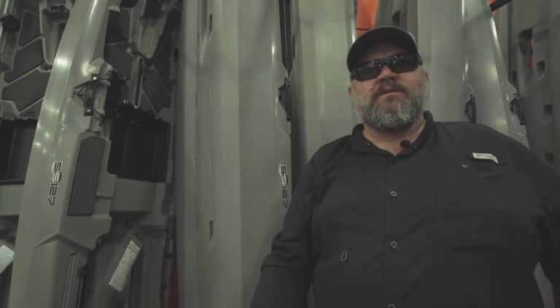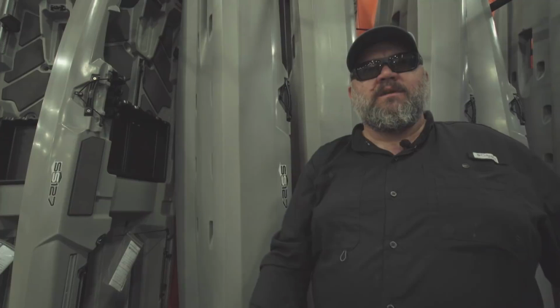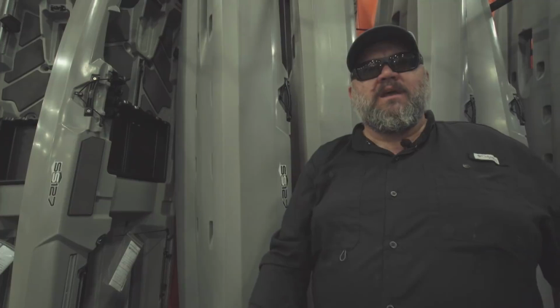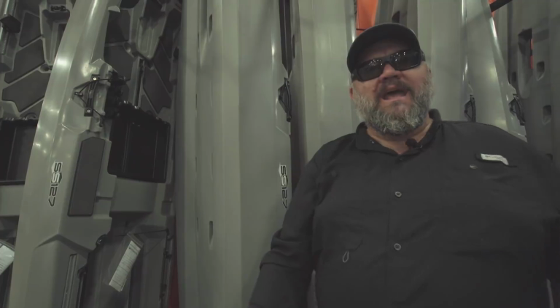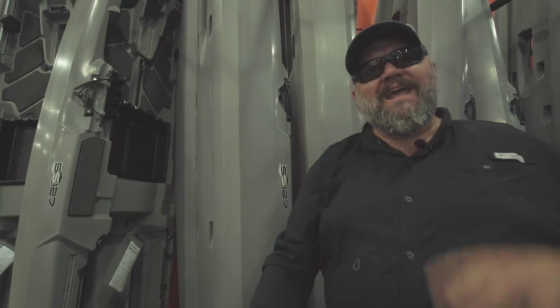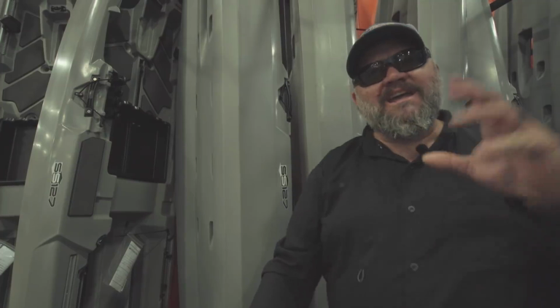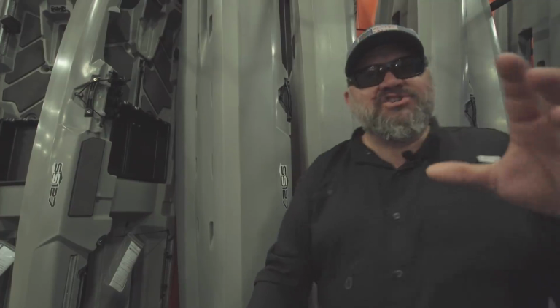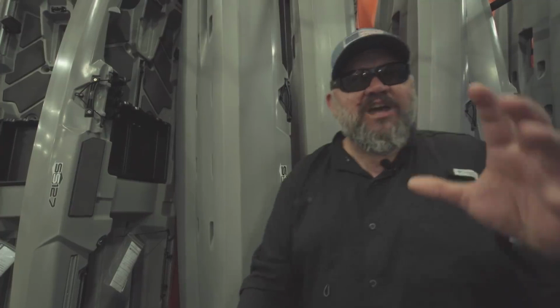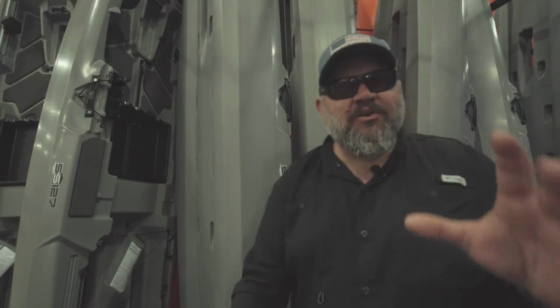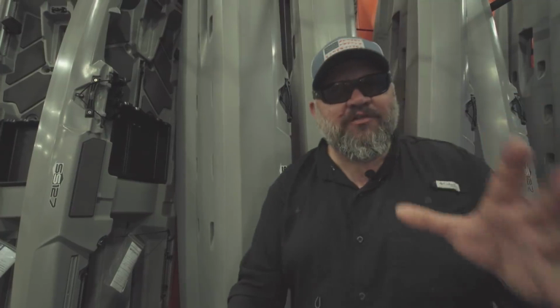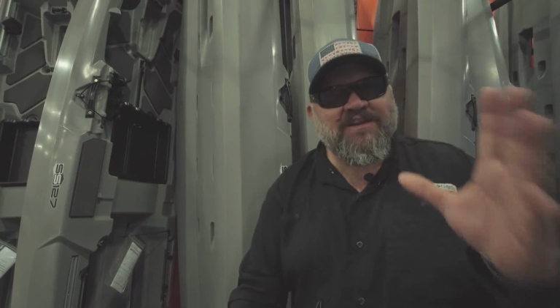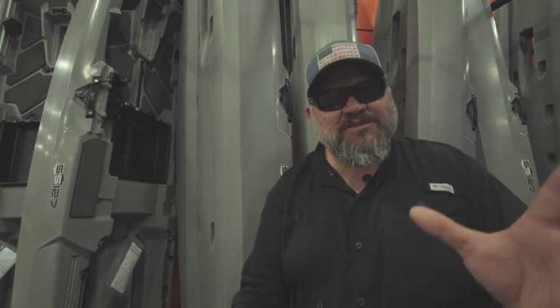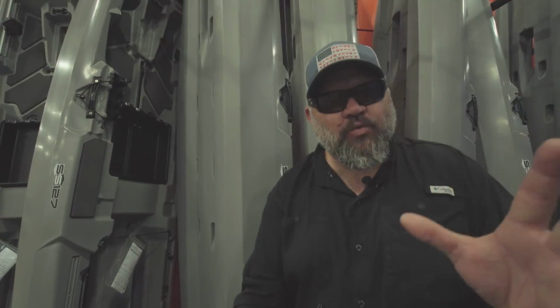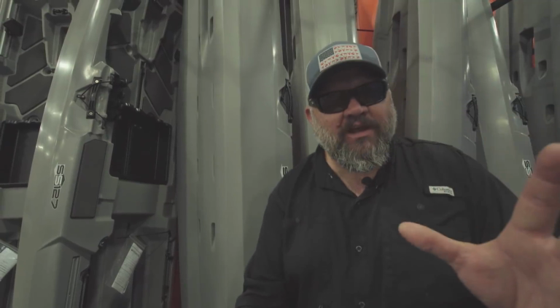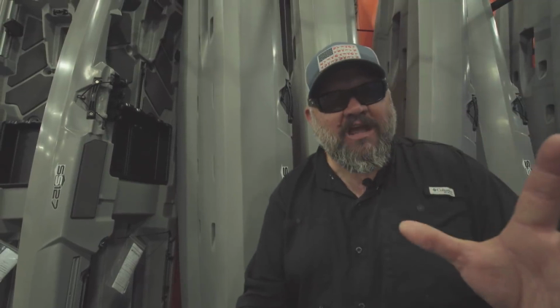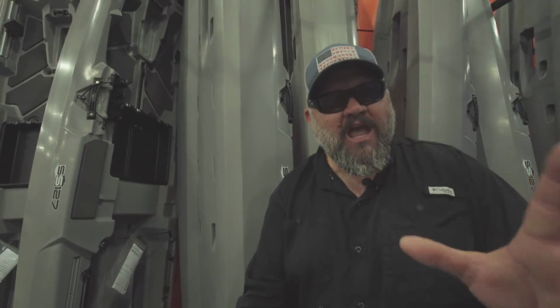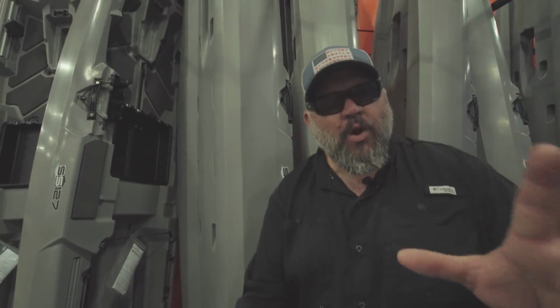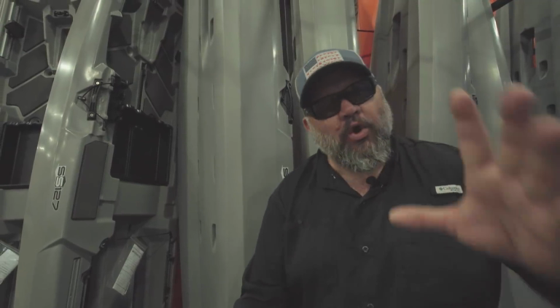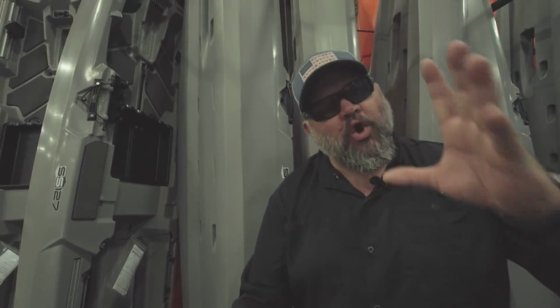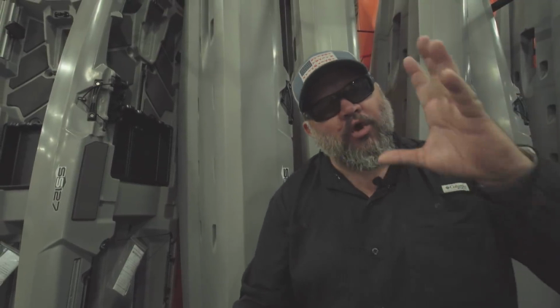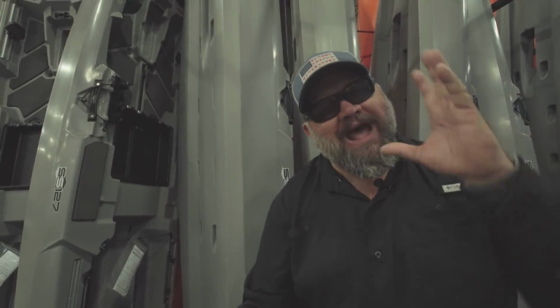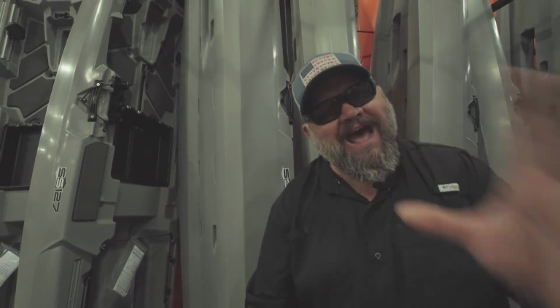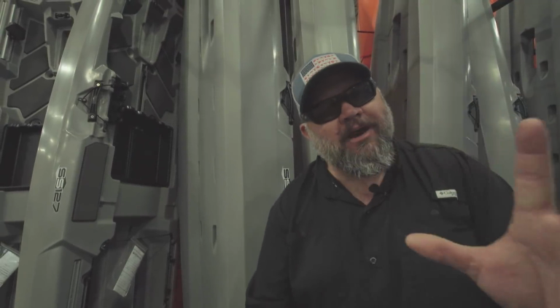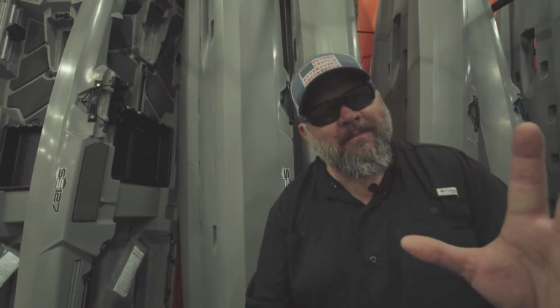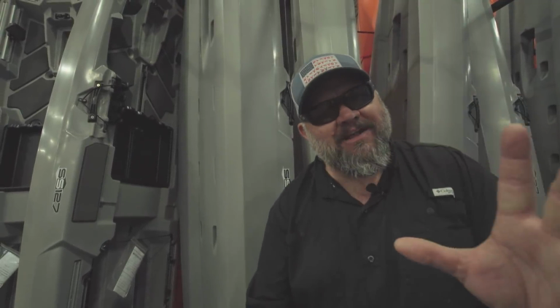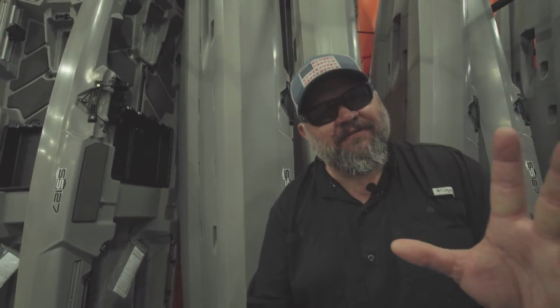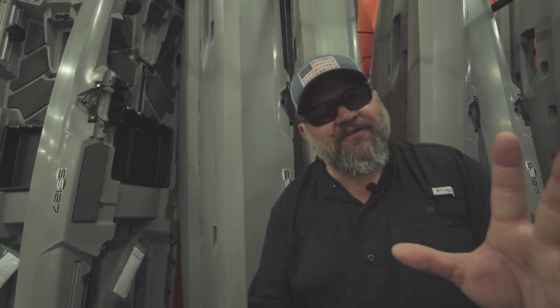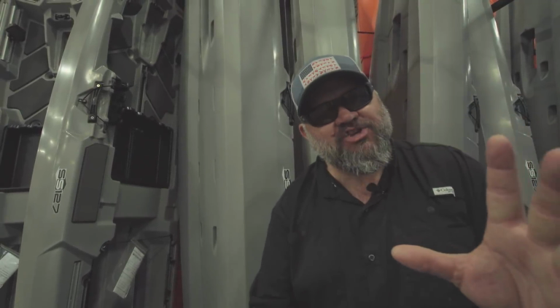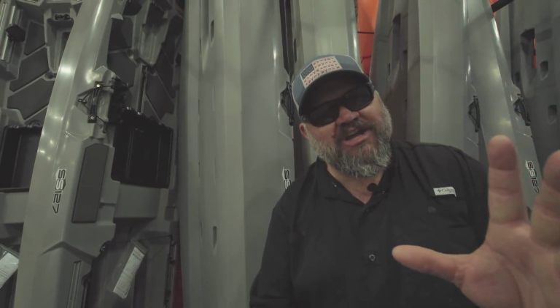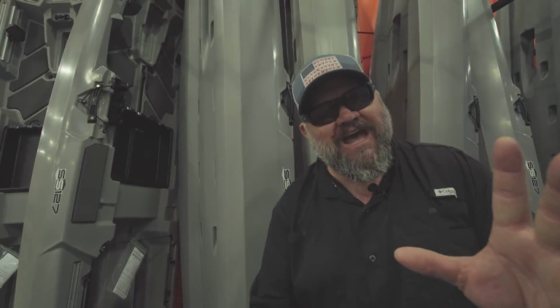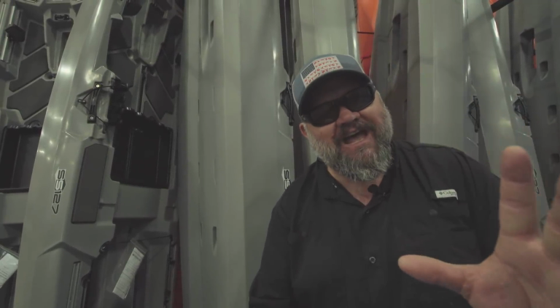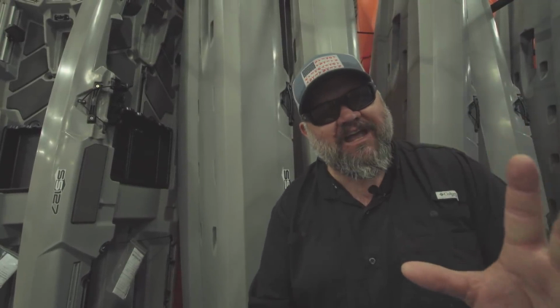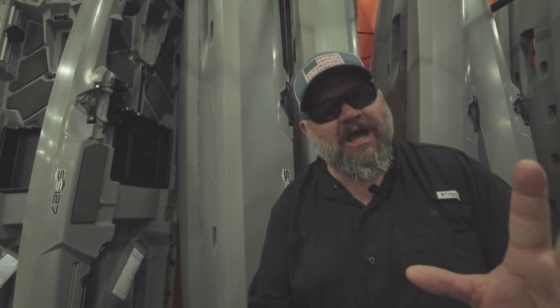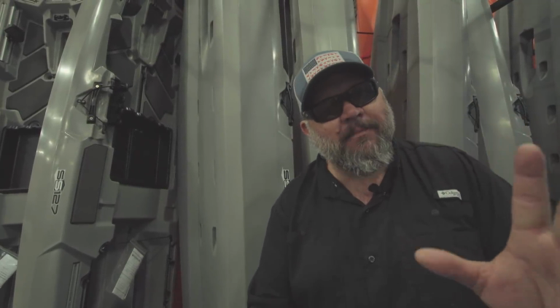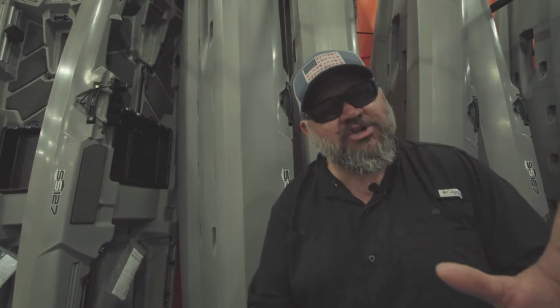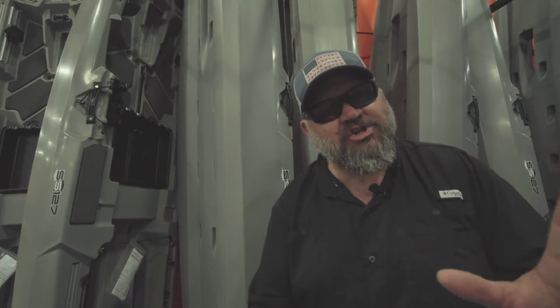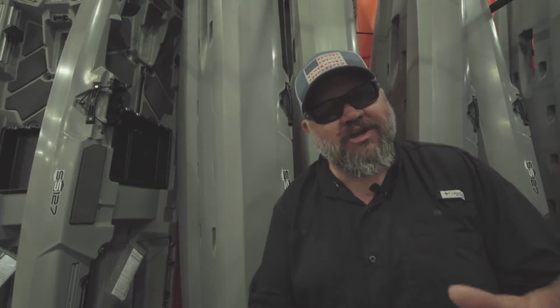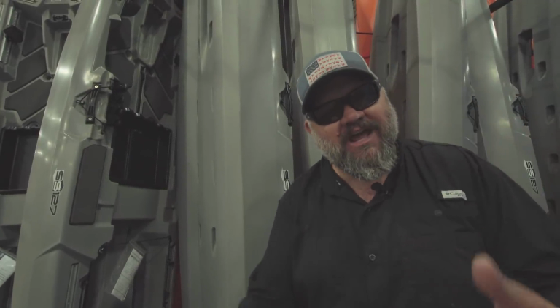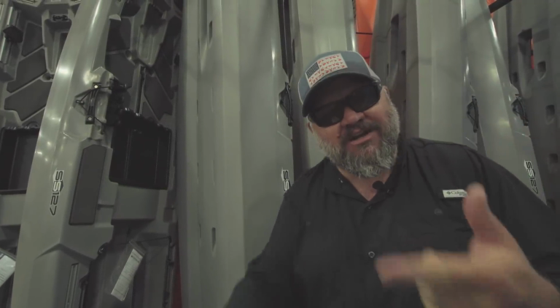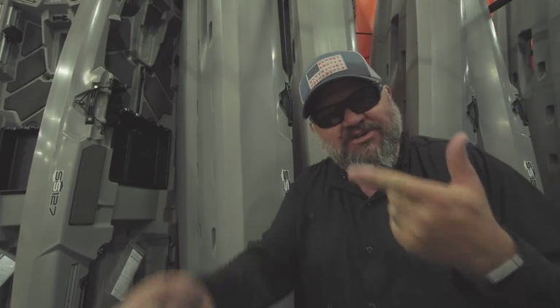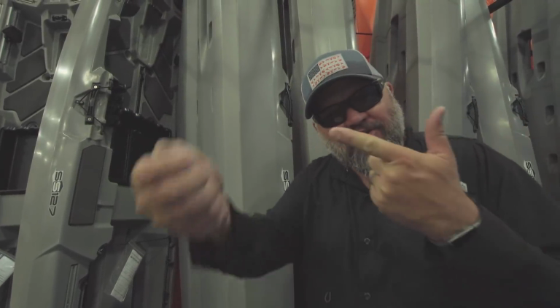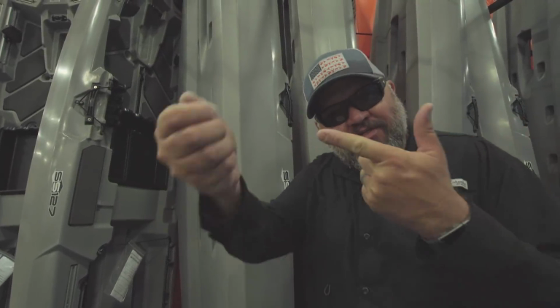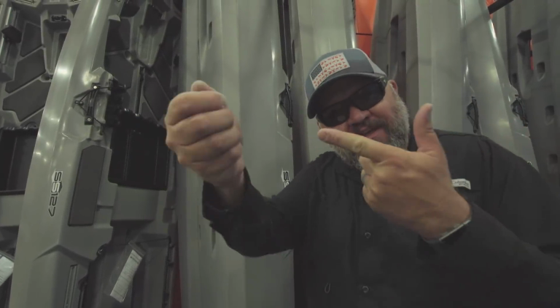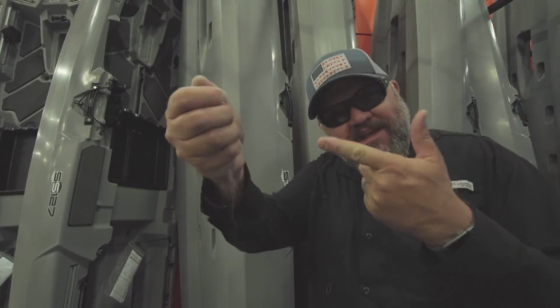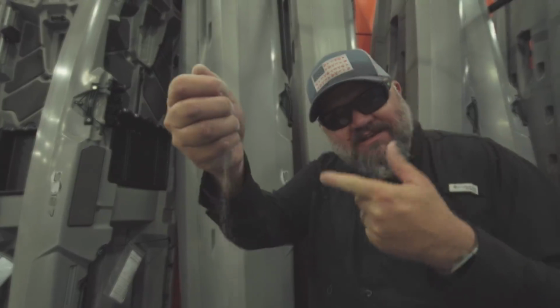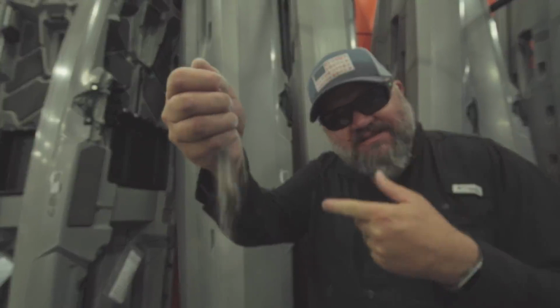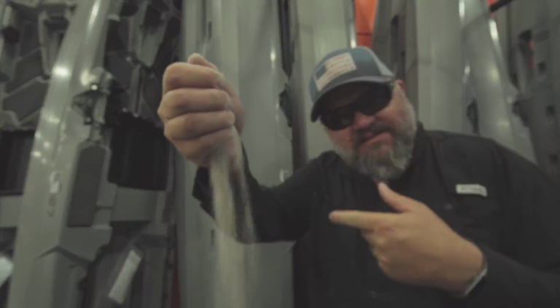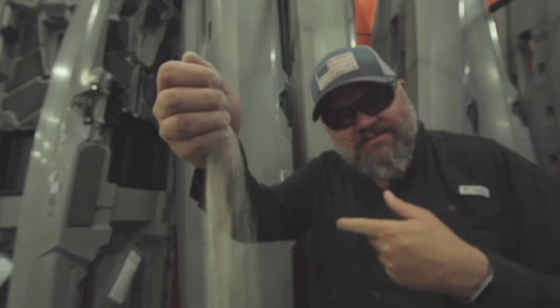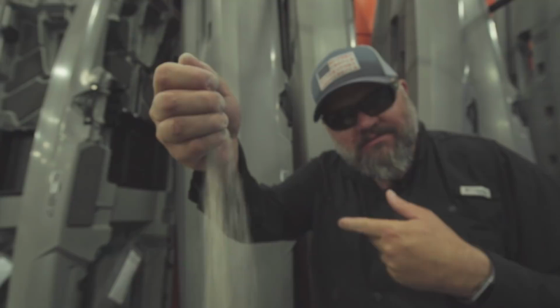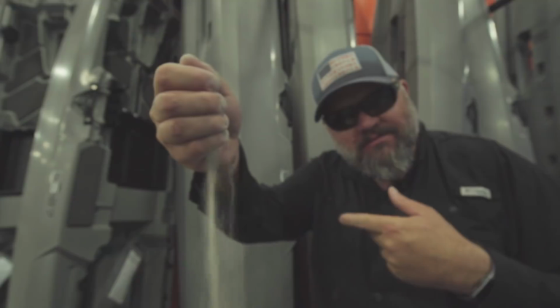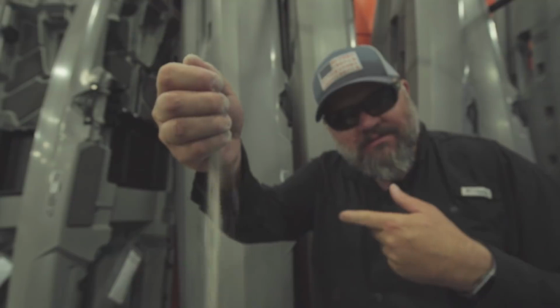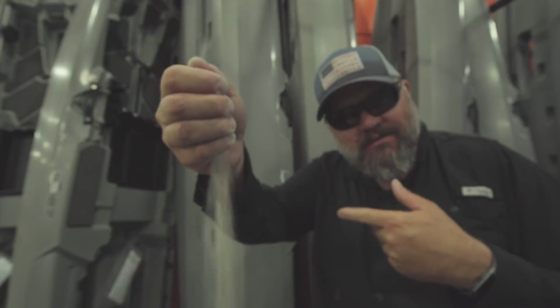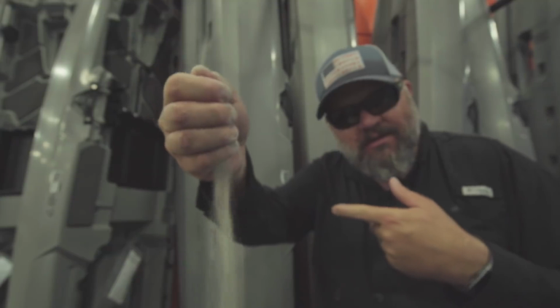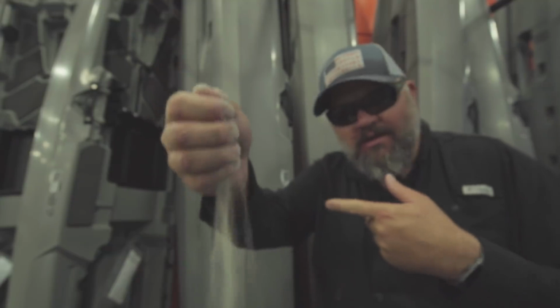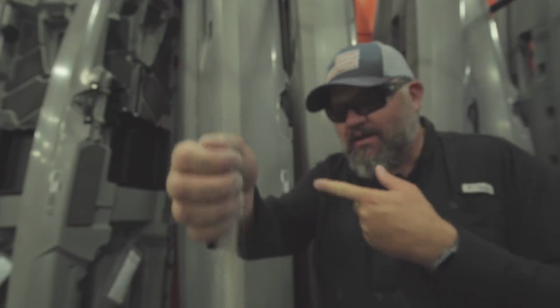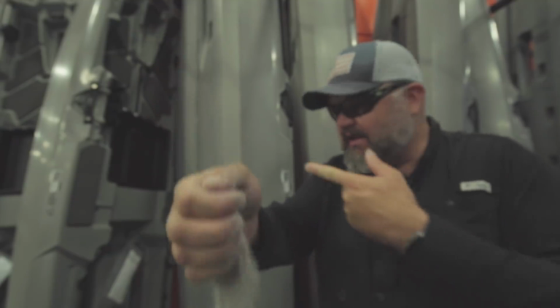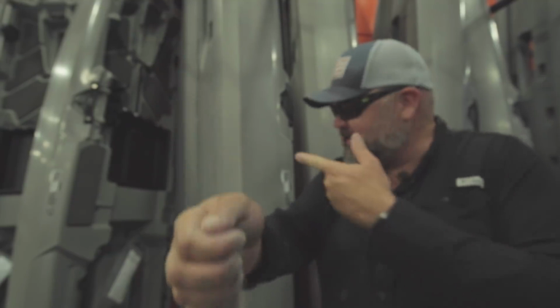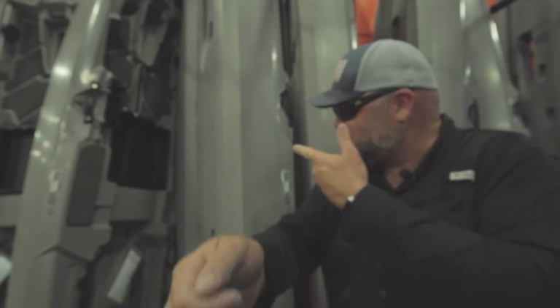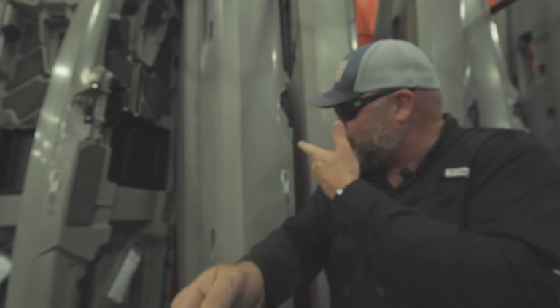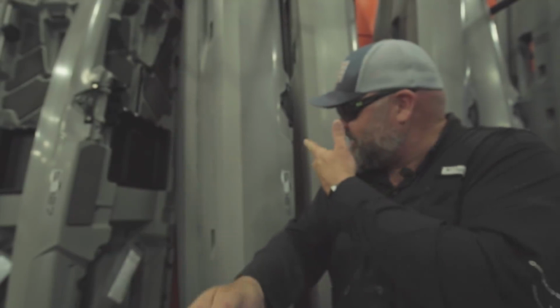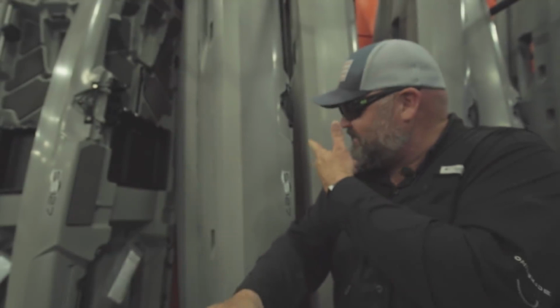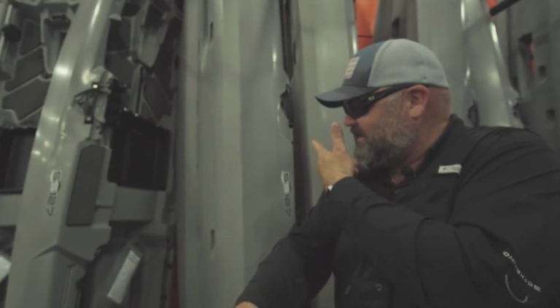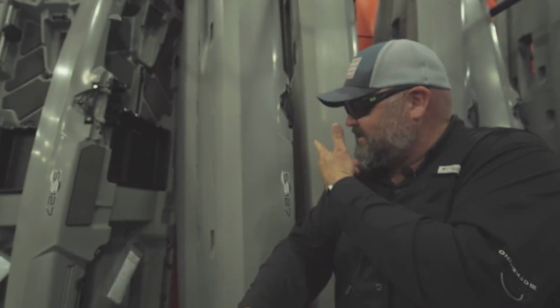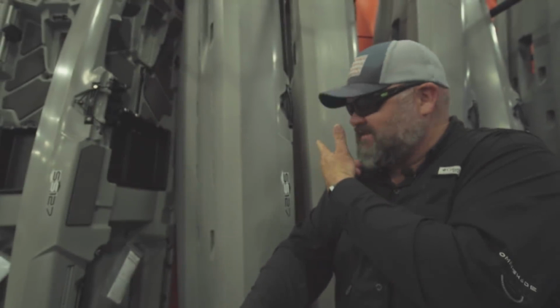Hey guys, Chad Hoover. This week on how to make a fishing kayak, I'm going to show you how to turn this into one of these.